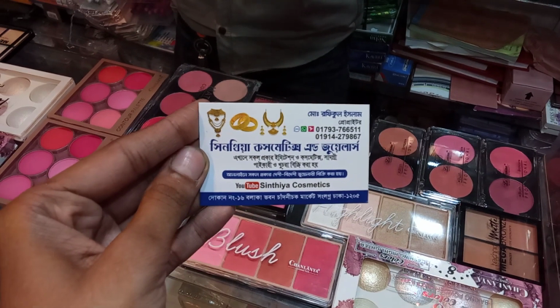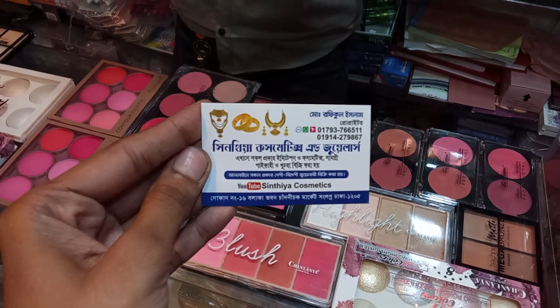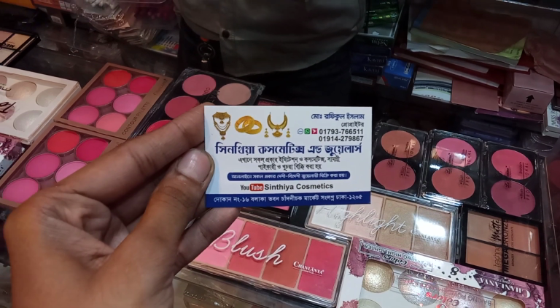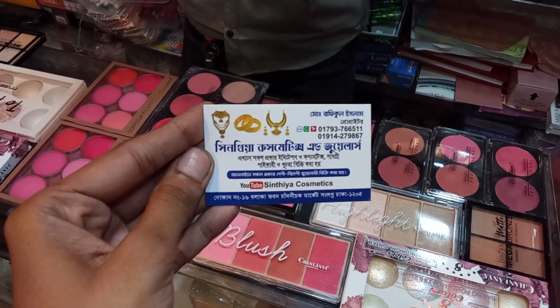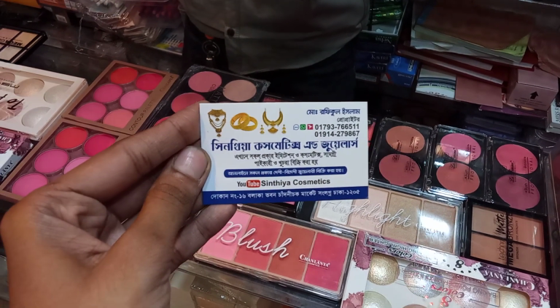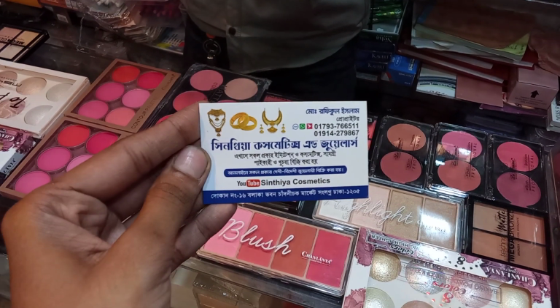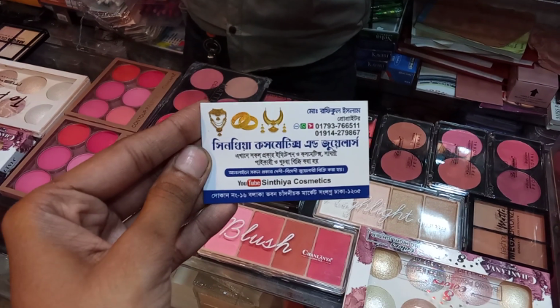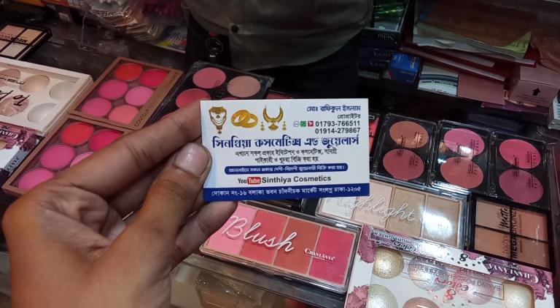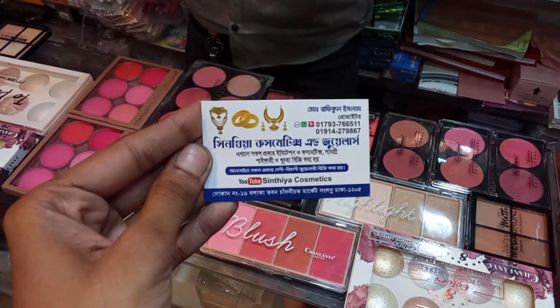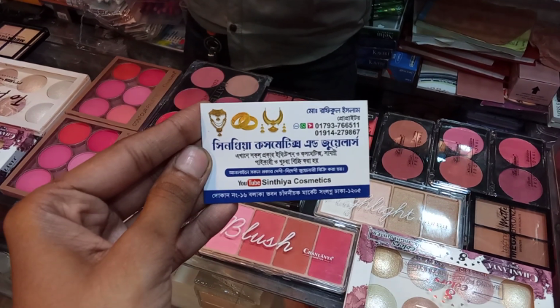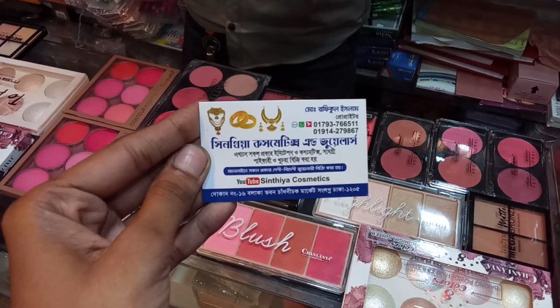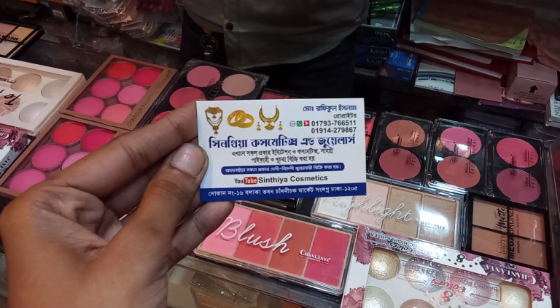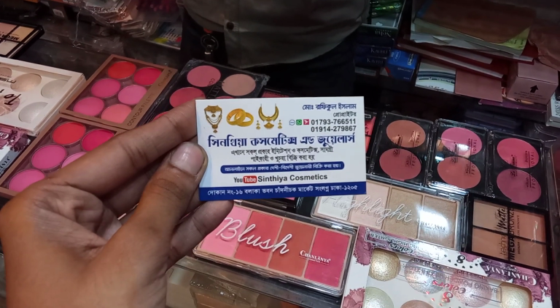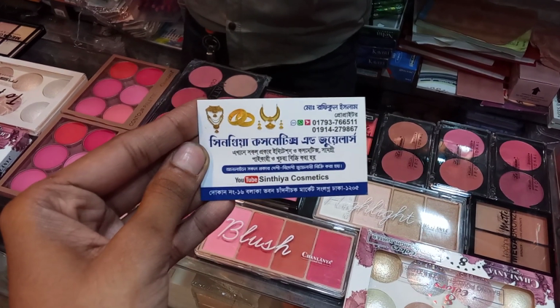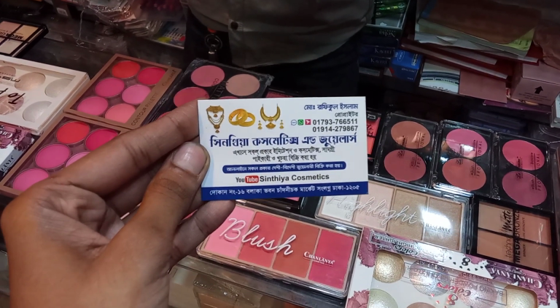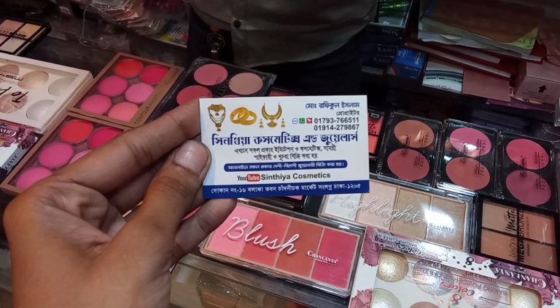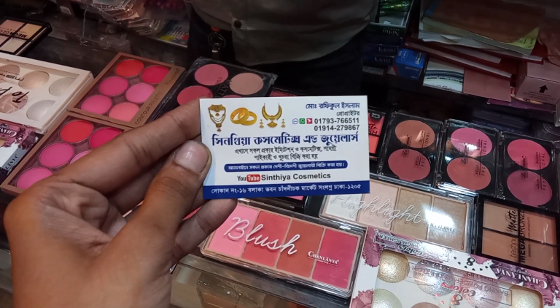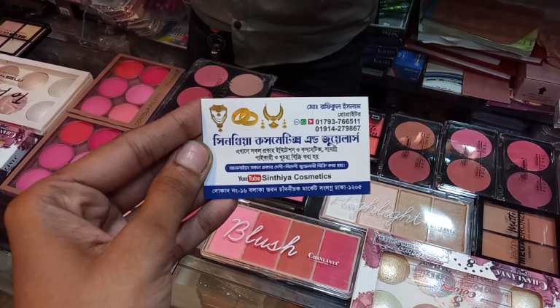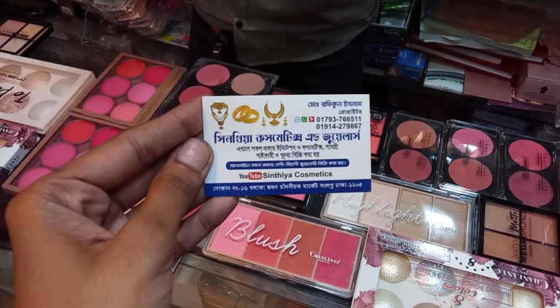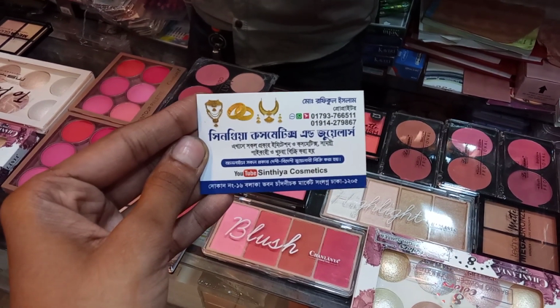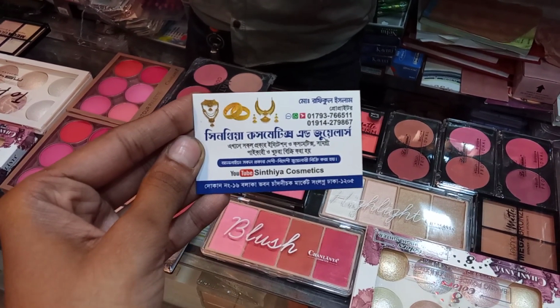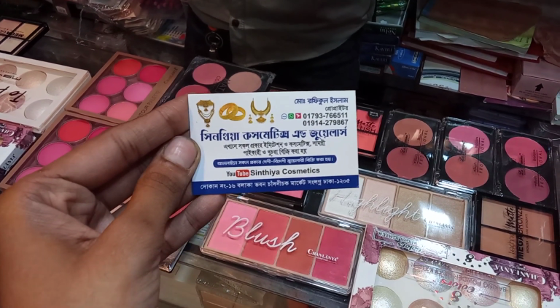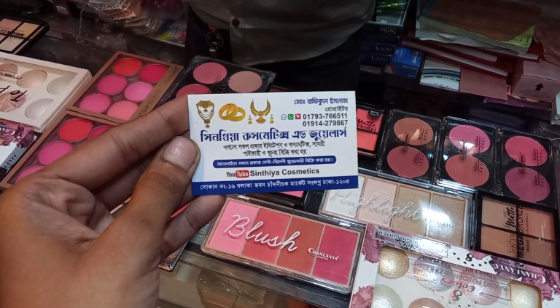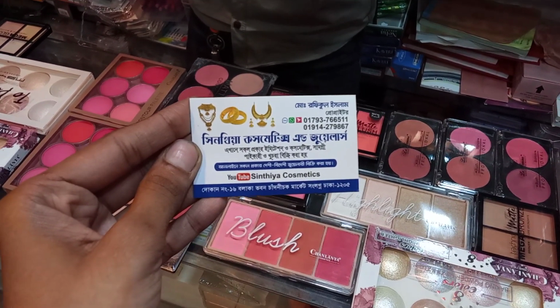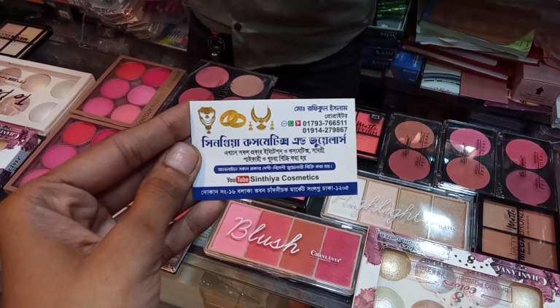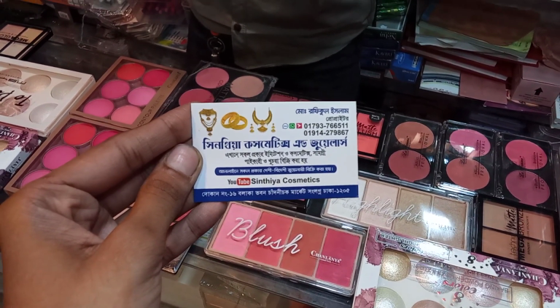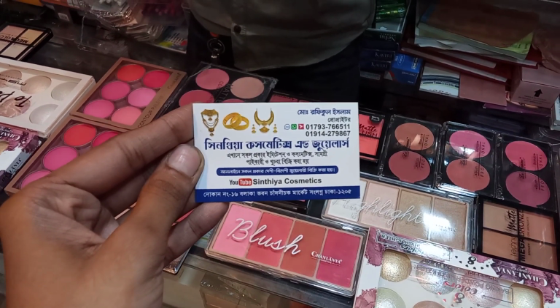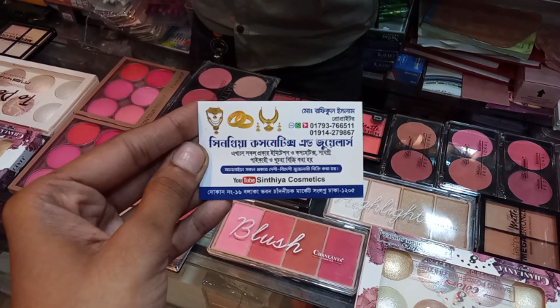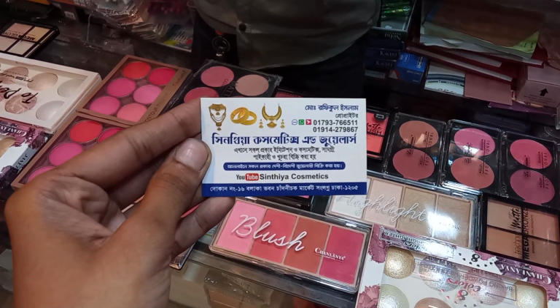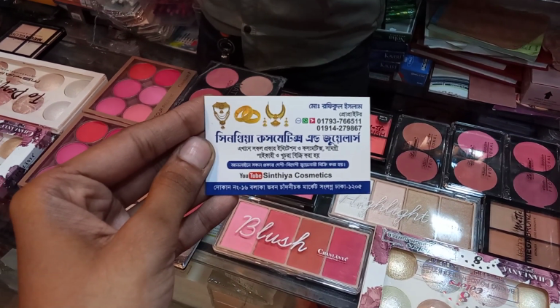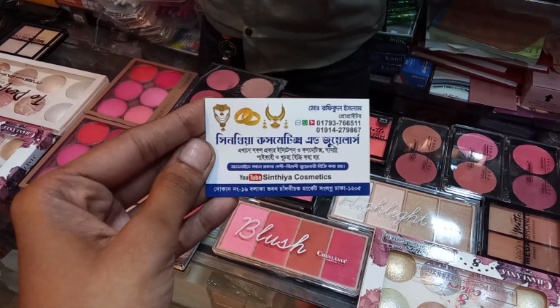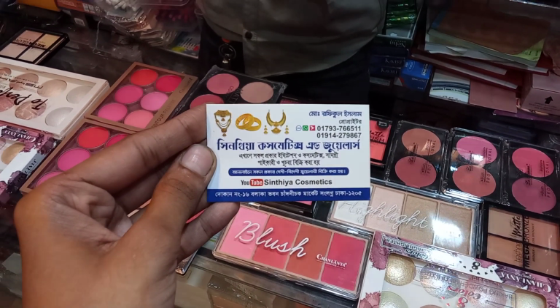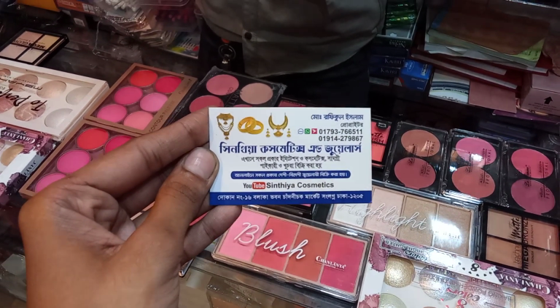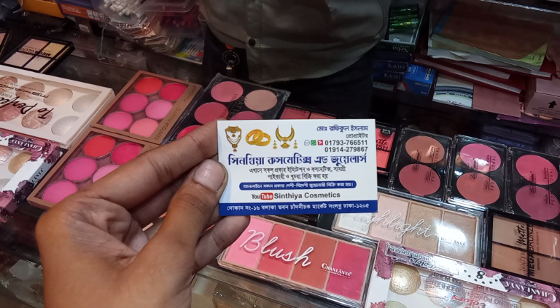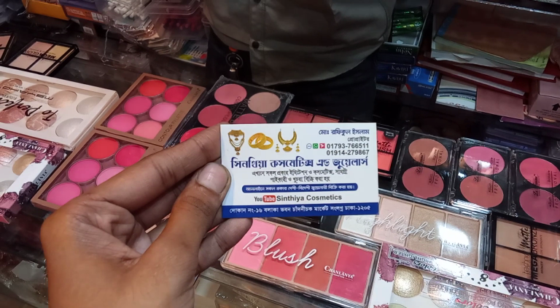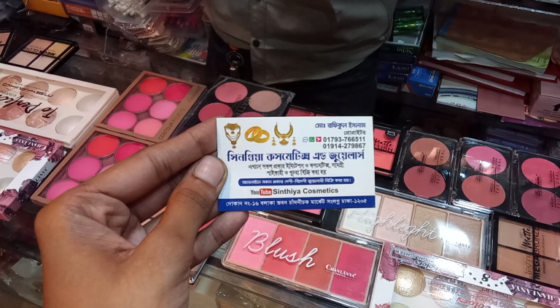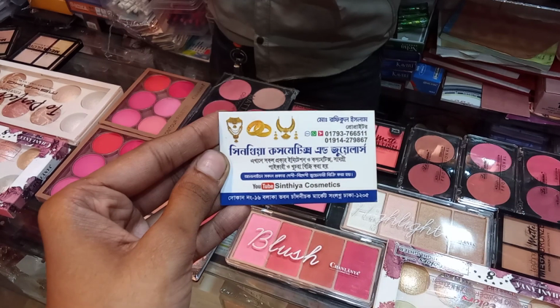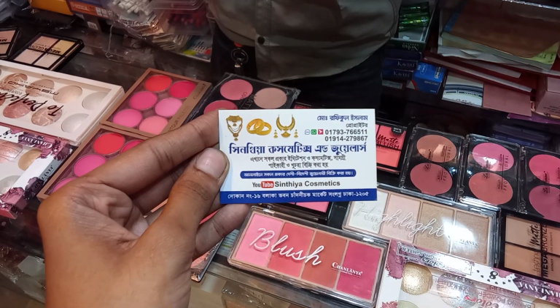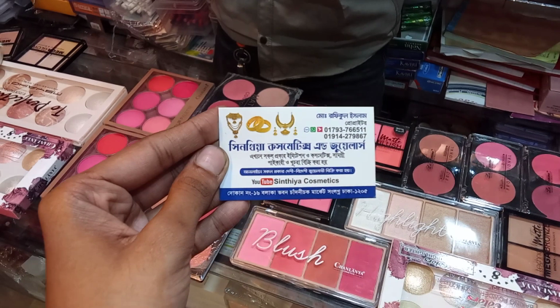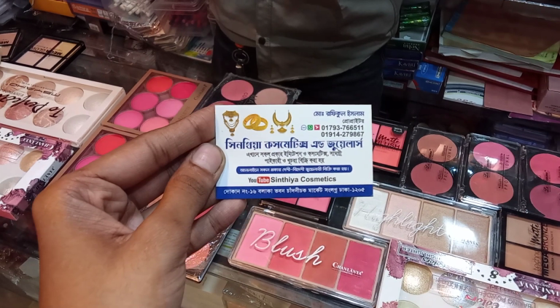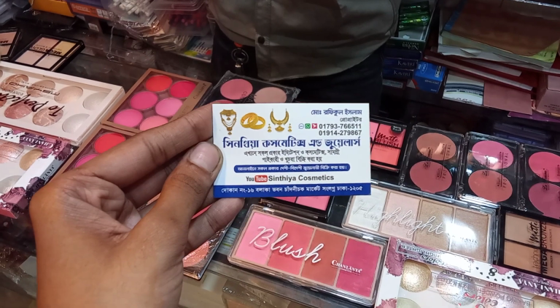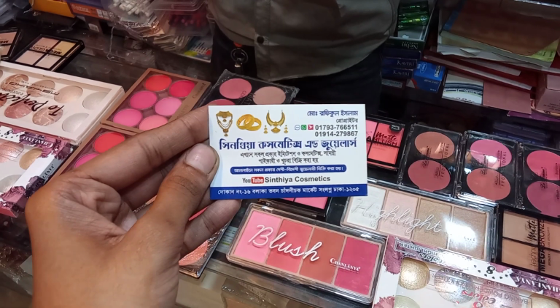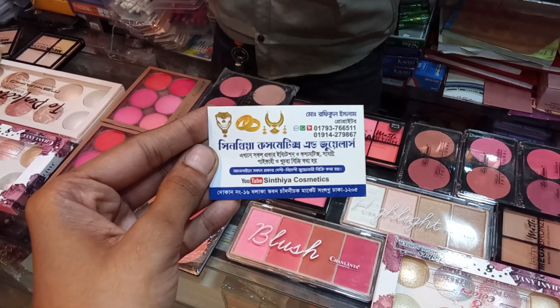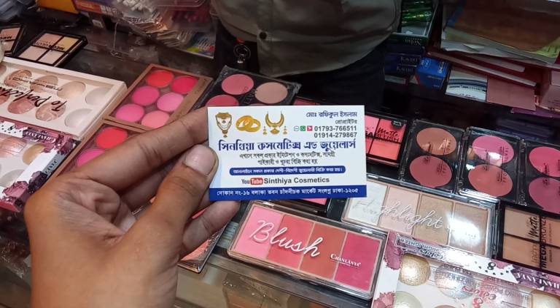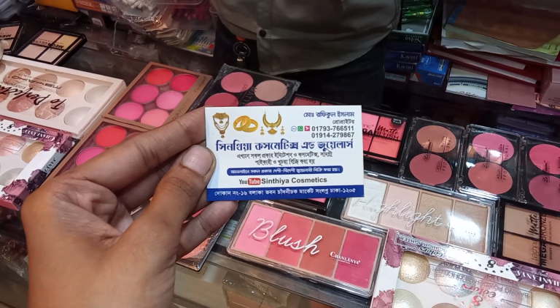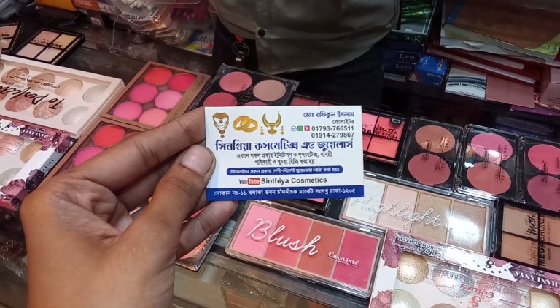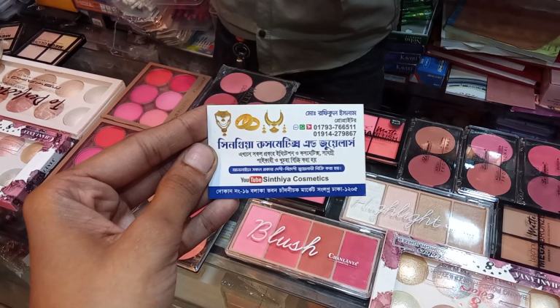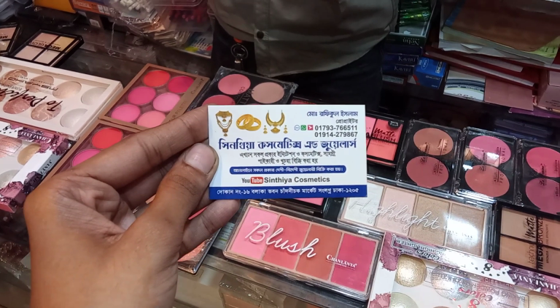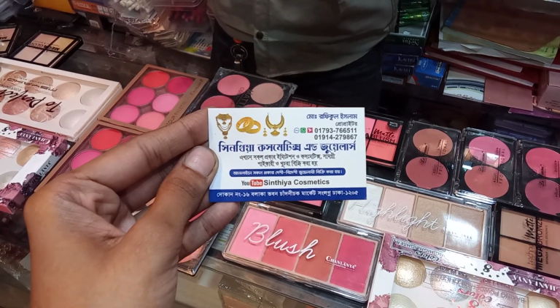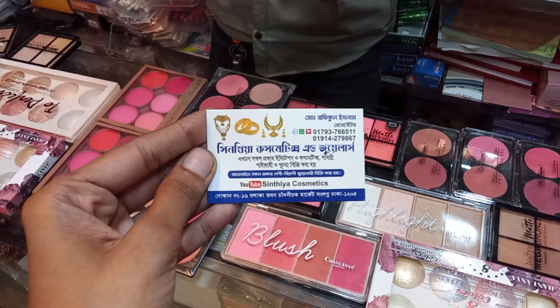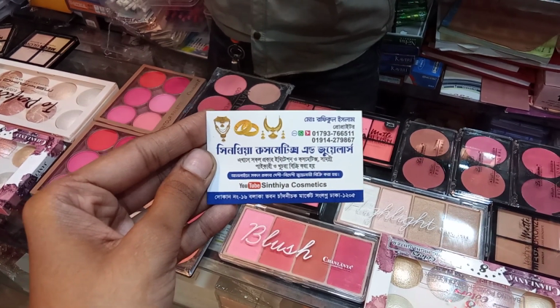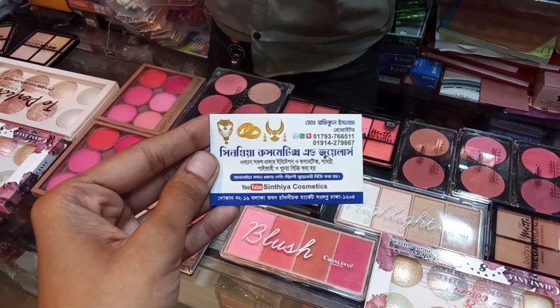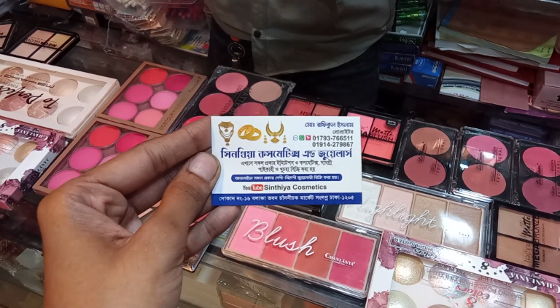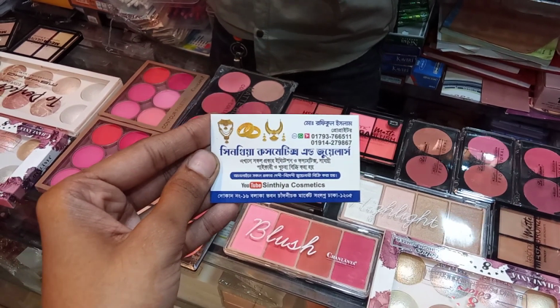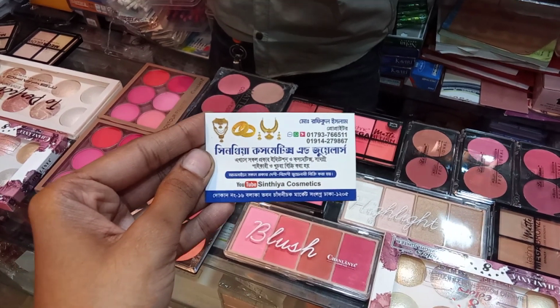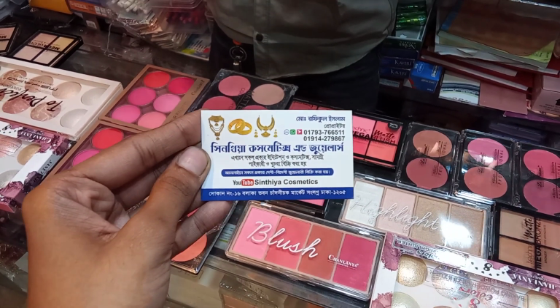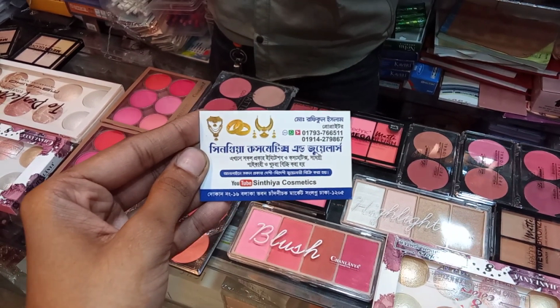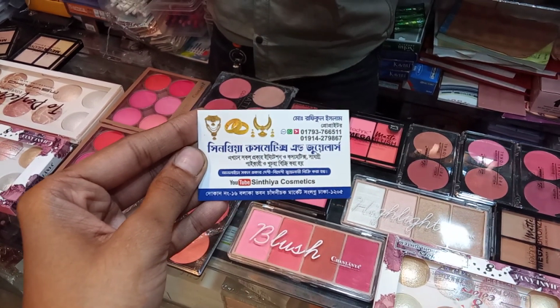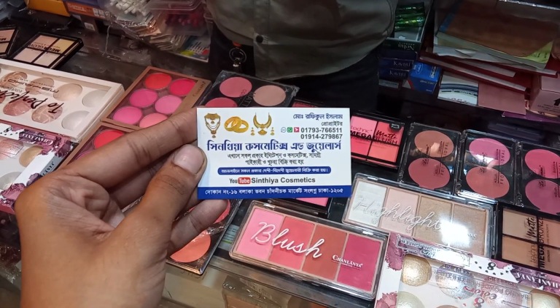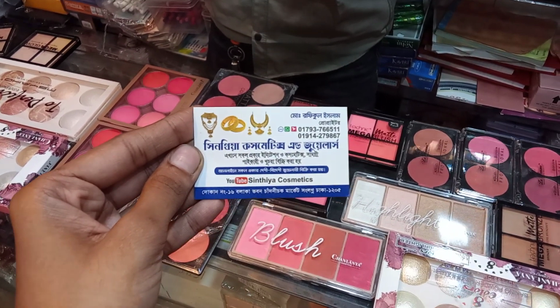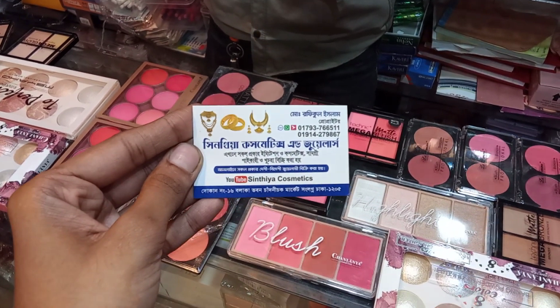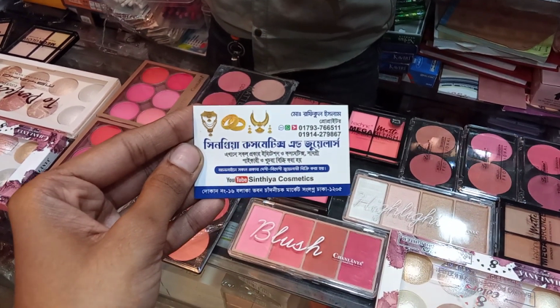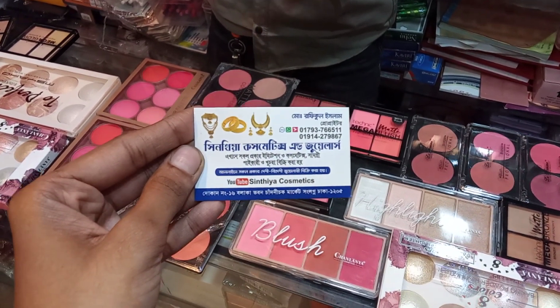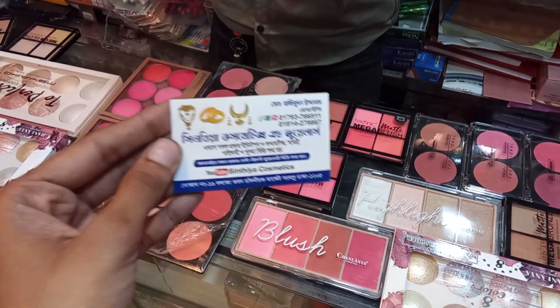Asalaamu Alaikum, viewers. Welcome to Chandni Chowk Market, Shonglogan, Dhaka. This is Cynthia Cosminegan Jewelers.